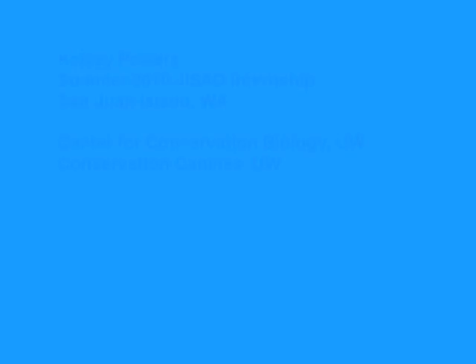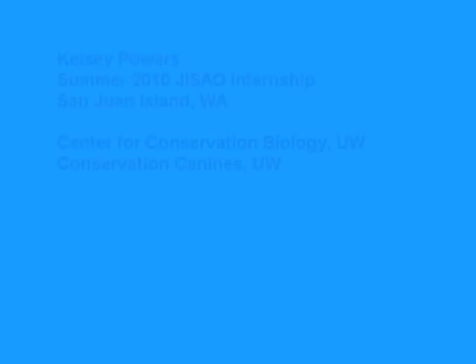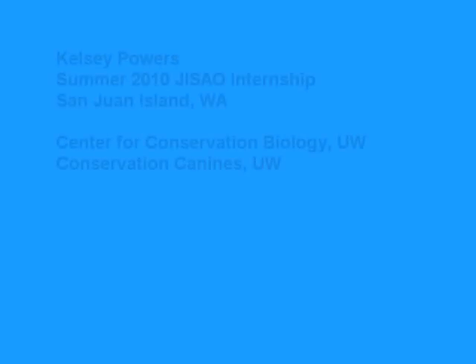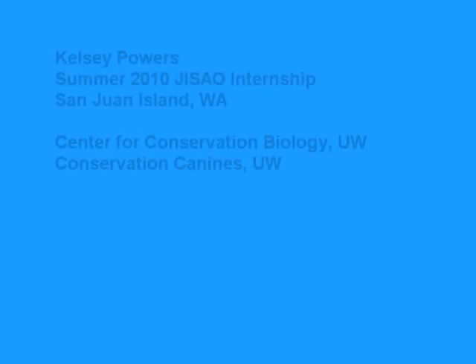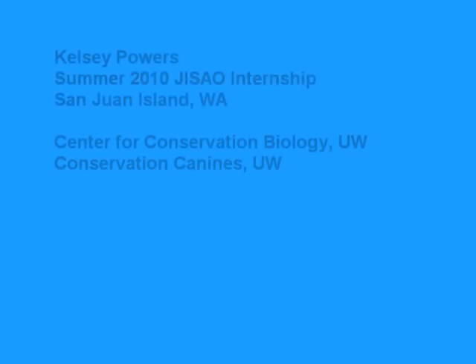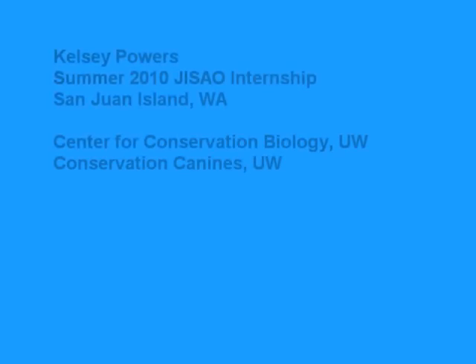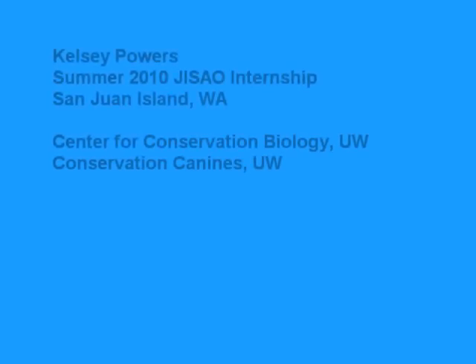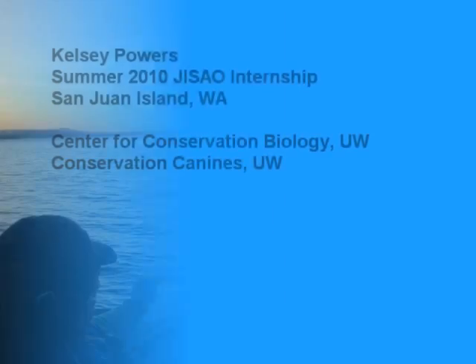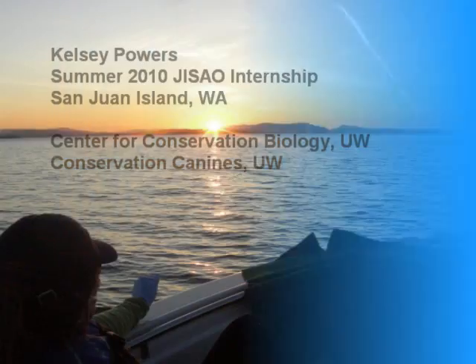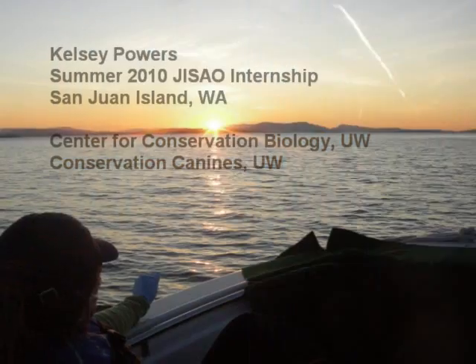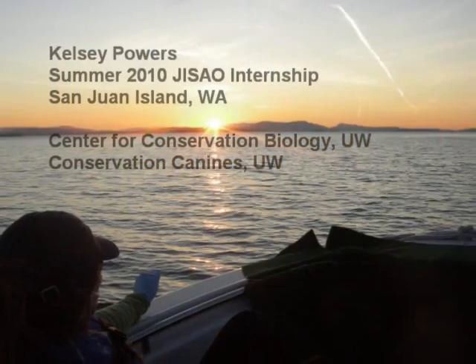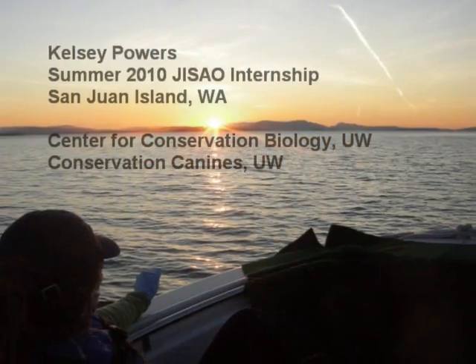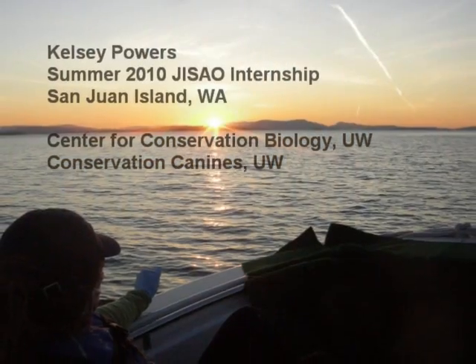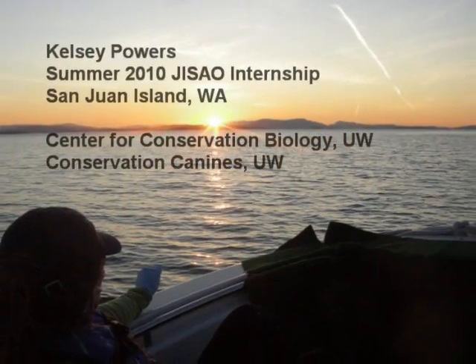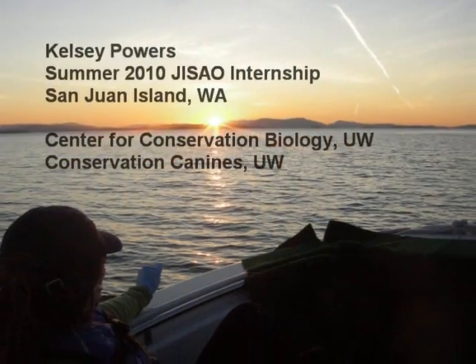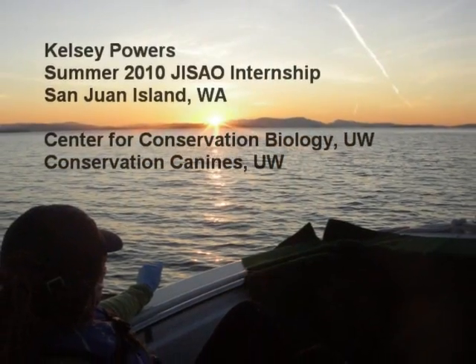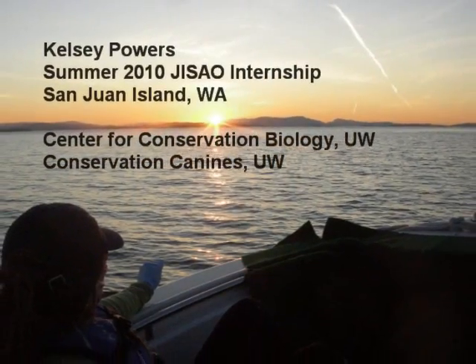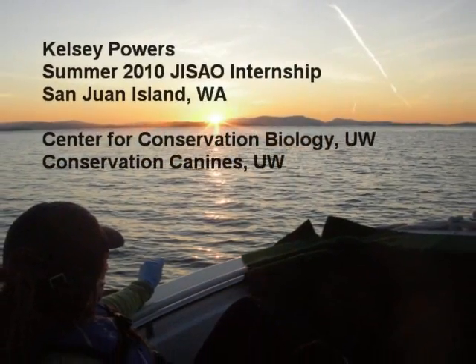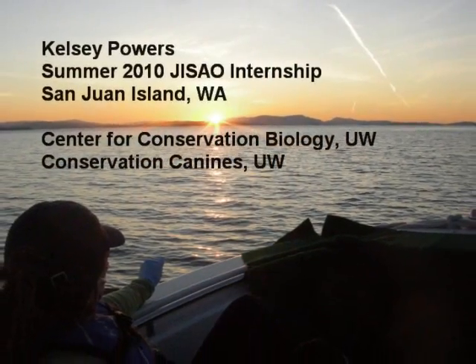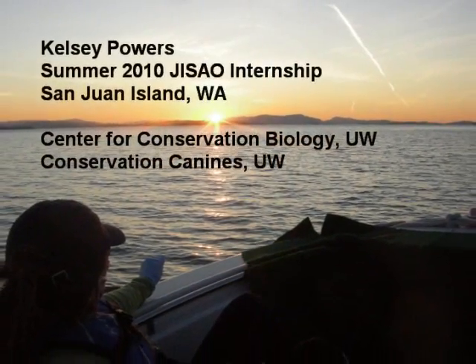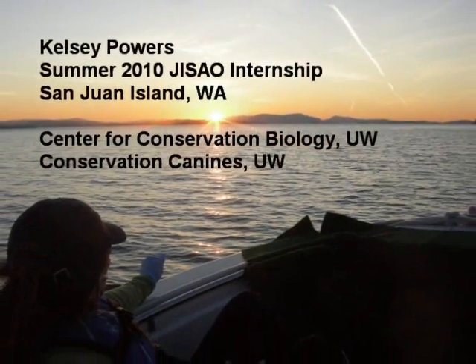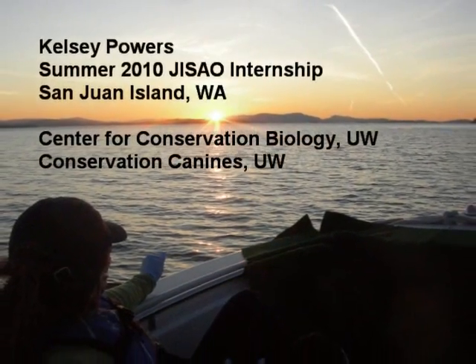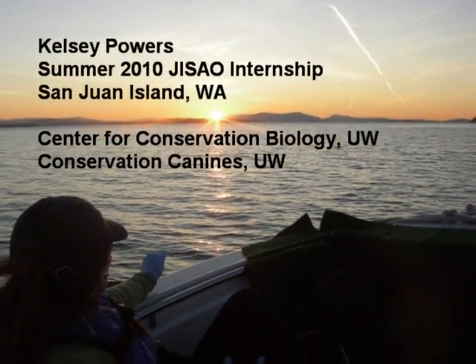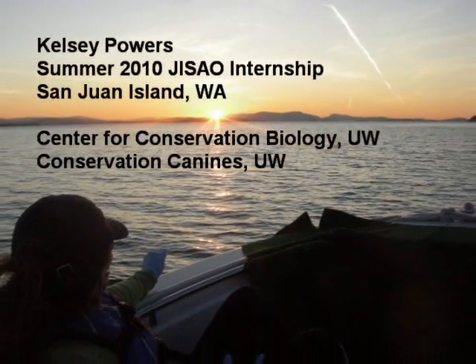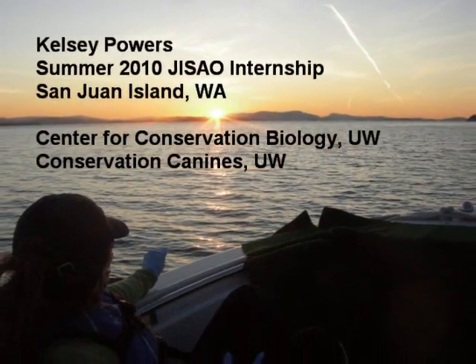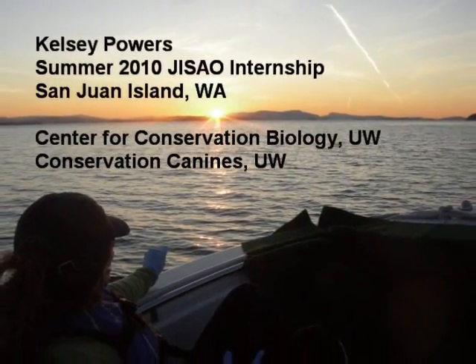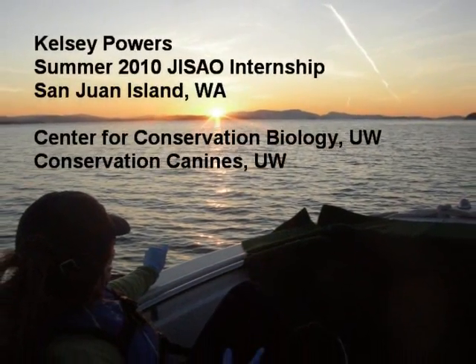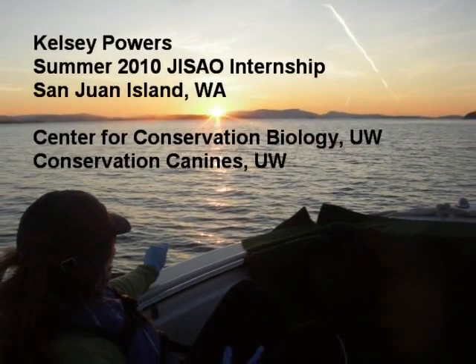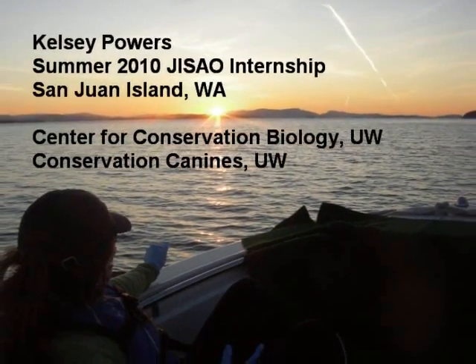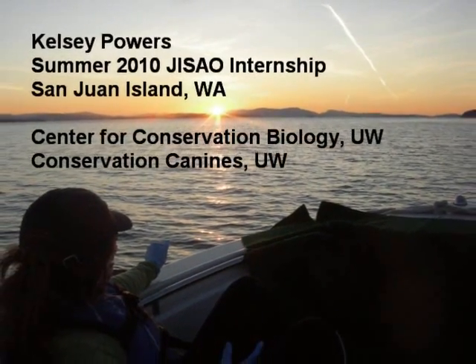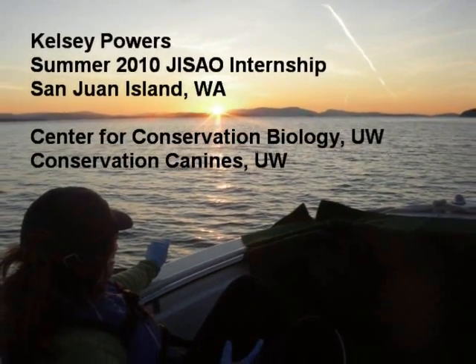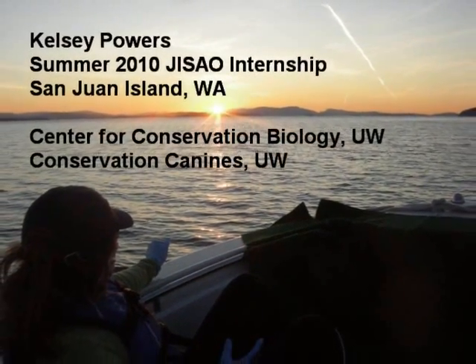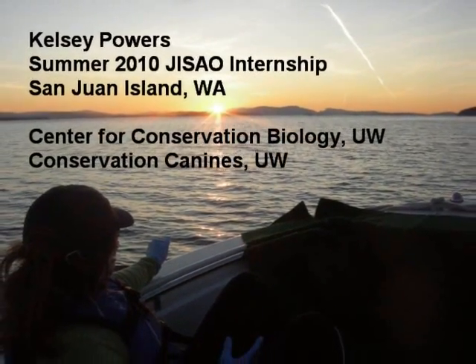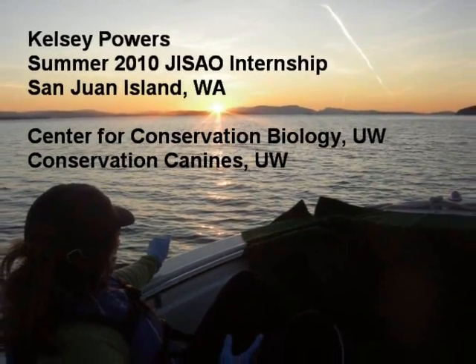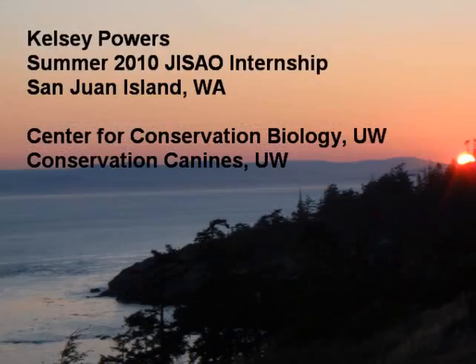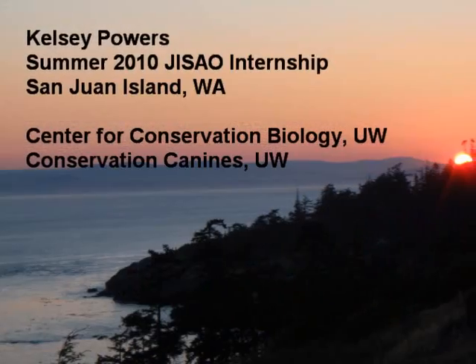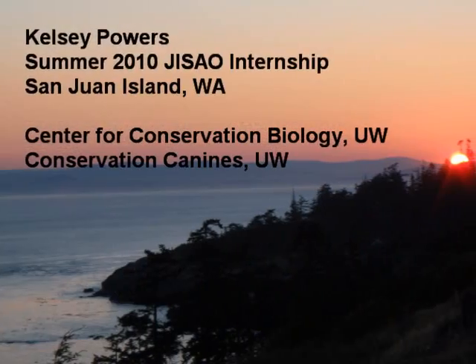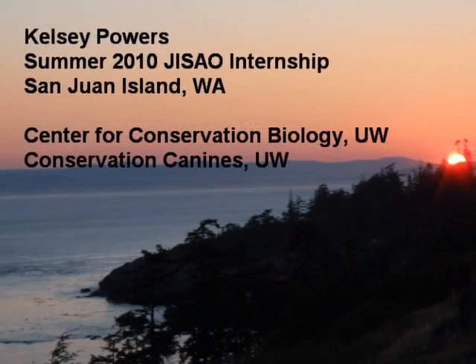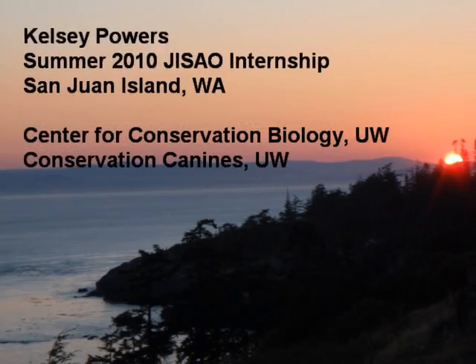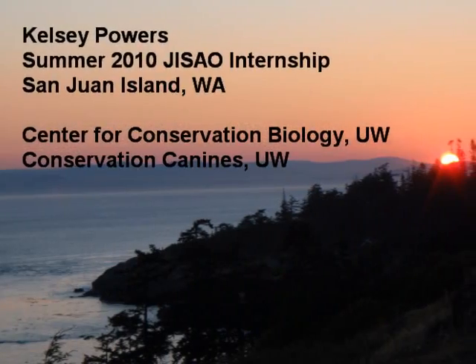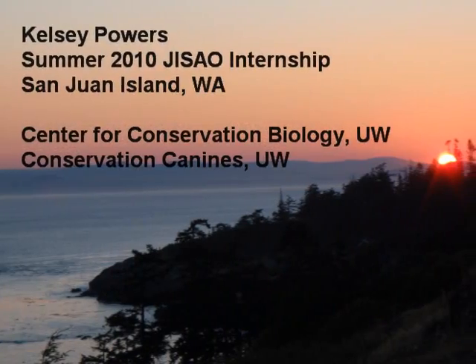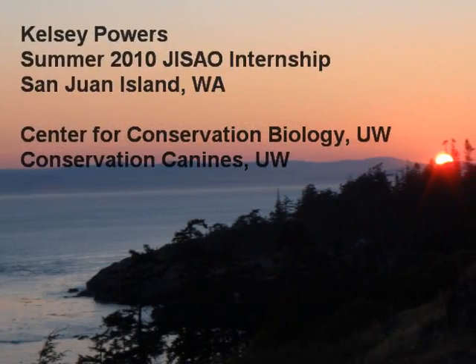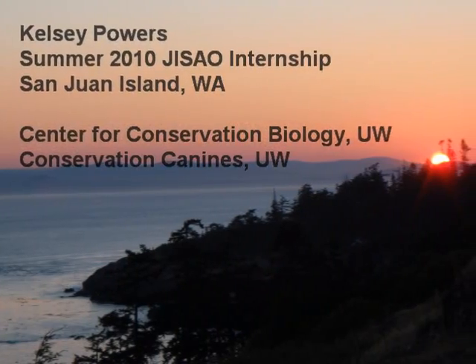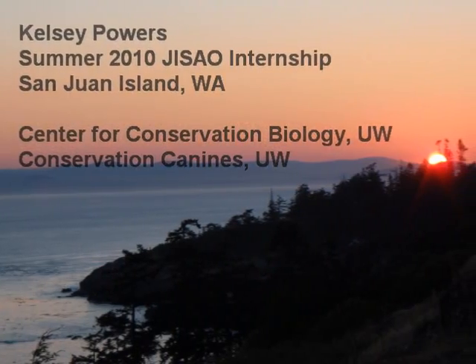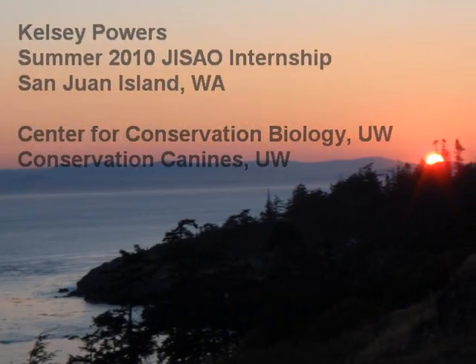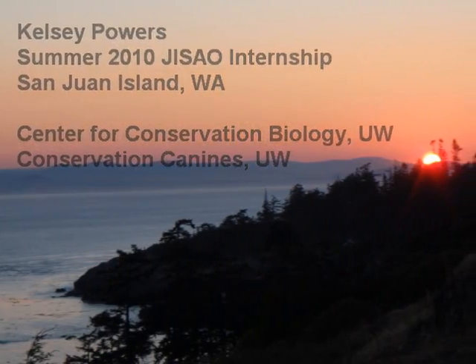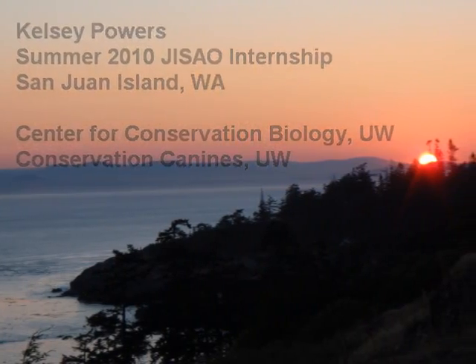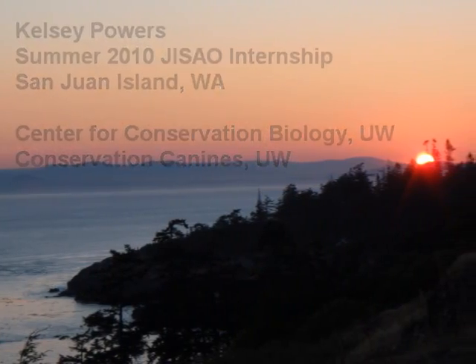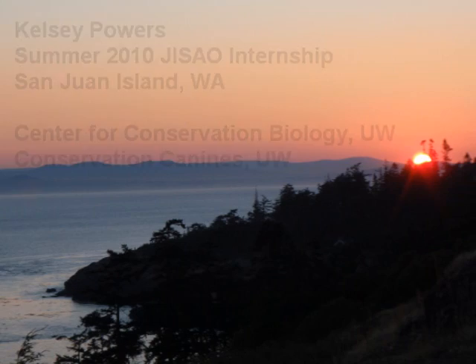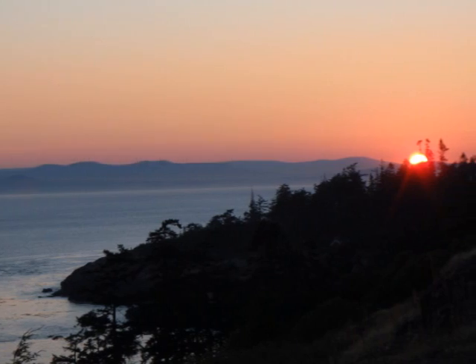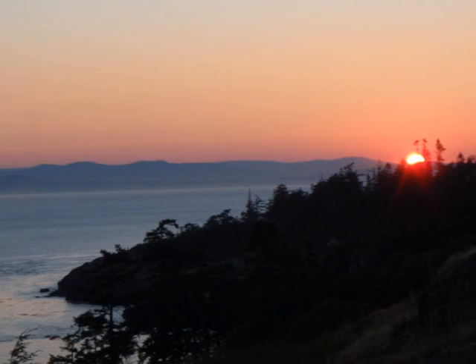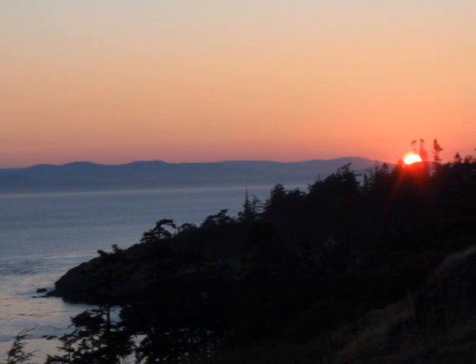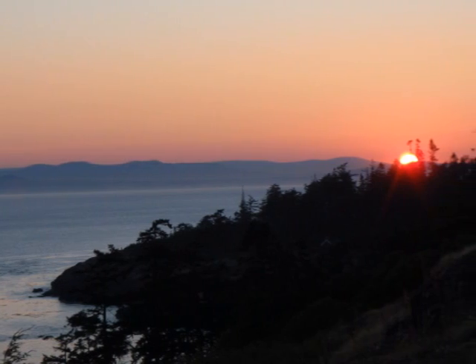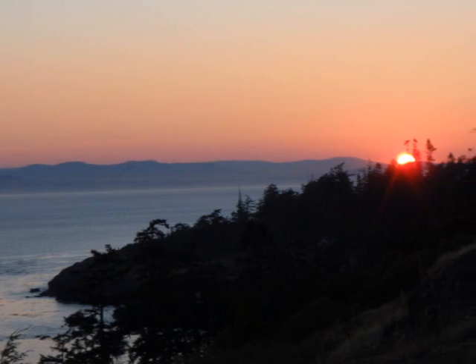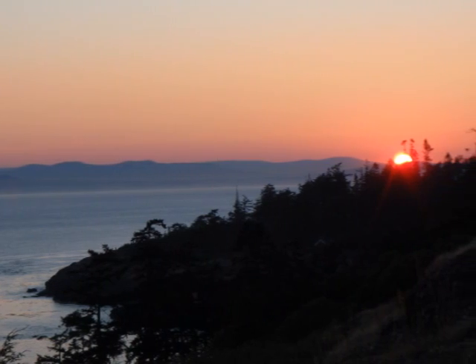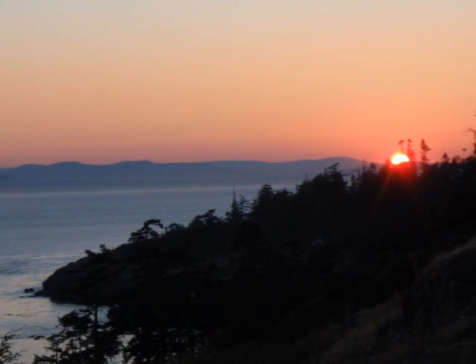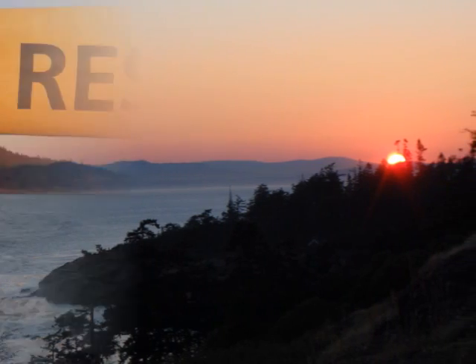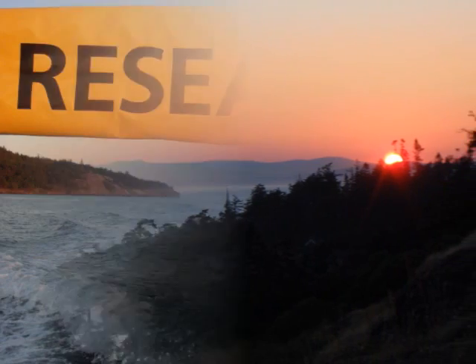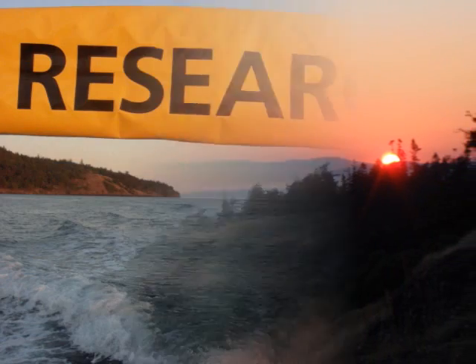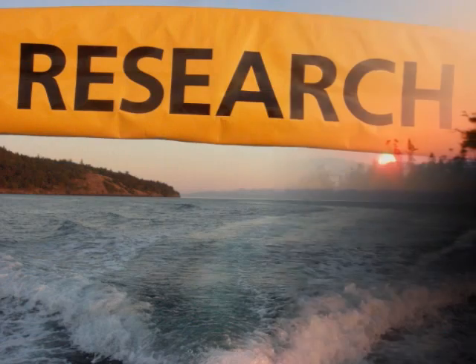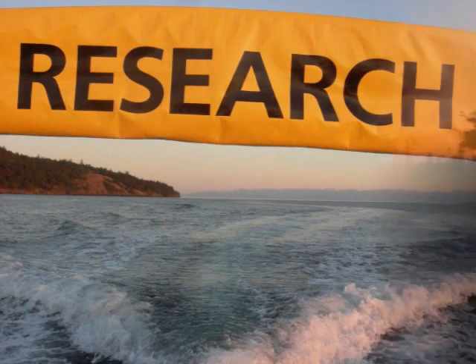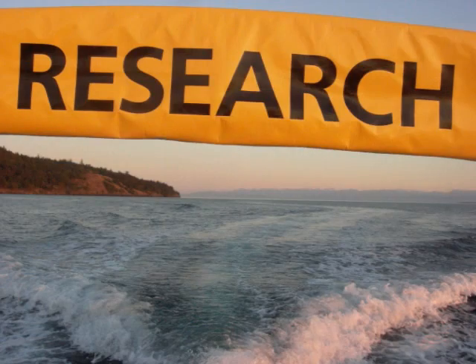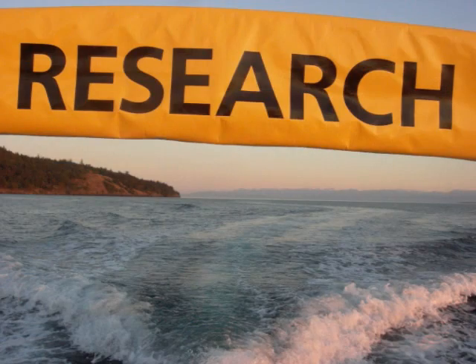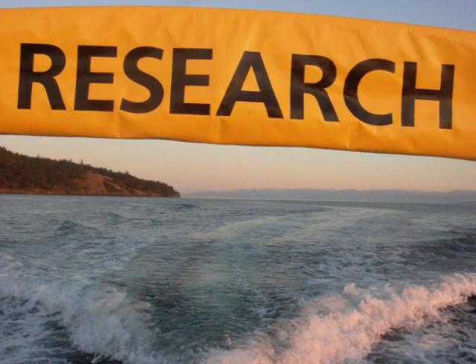Hello, this is Kelsey Powers, a JACEO intern during the summer of 2010, reporting to you from the beautiful San Juan Islands.